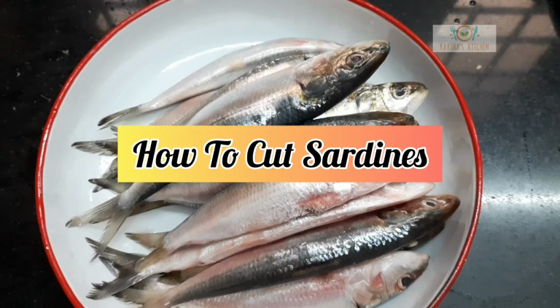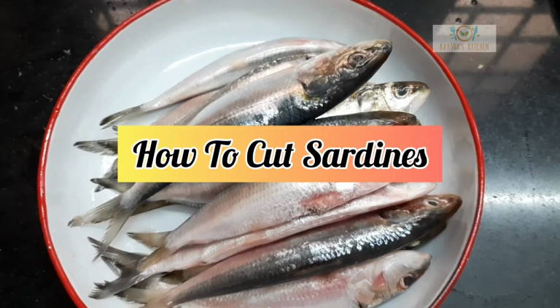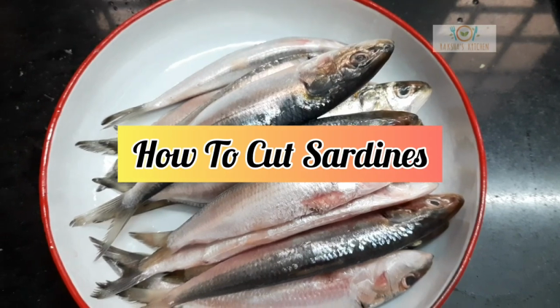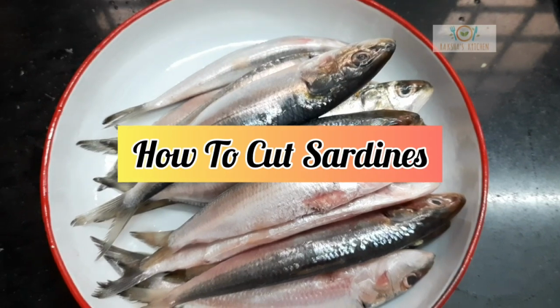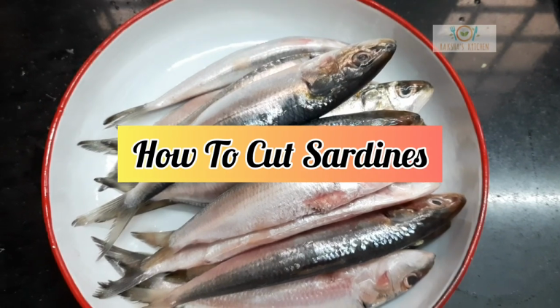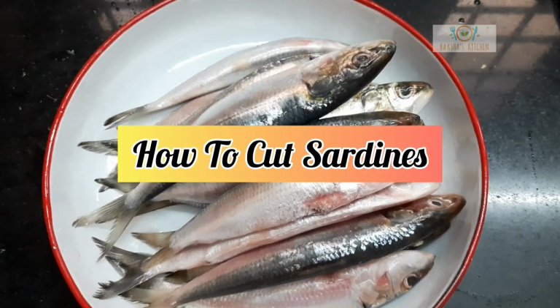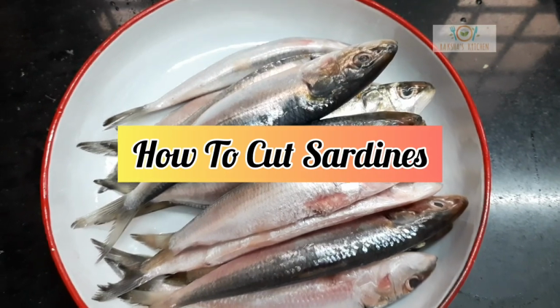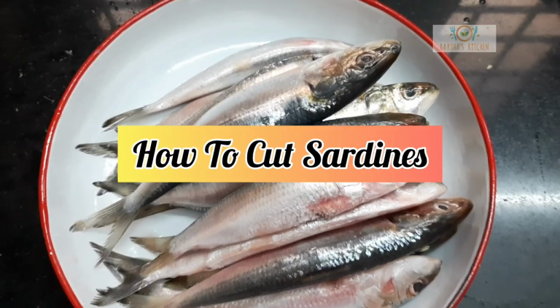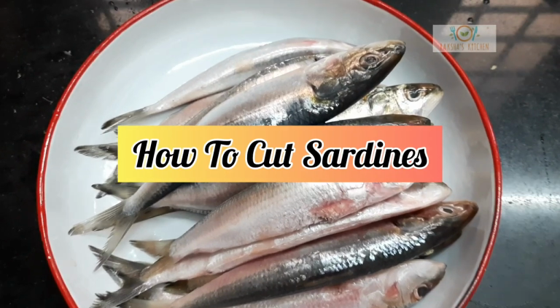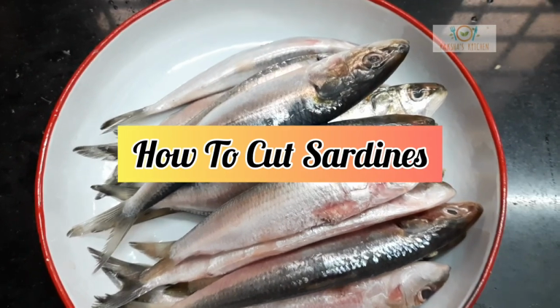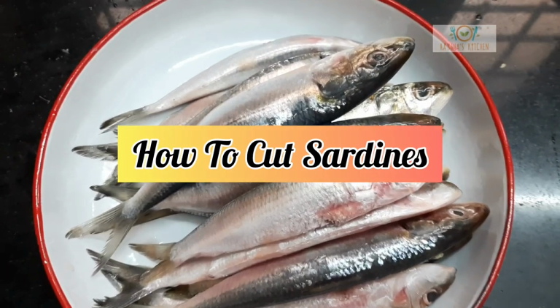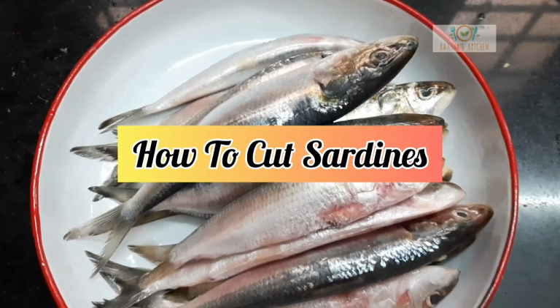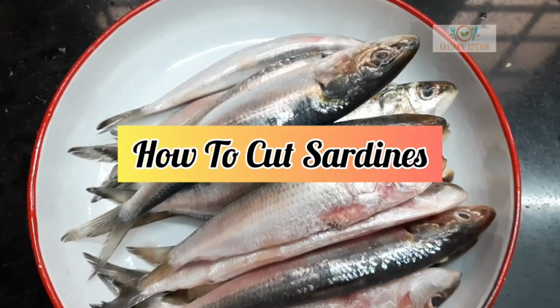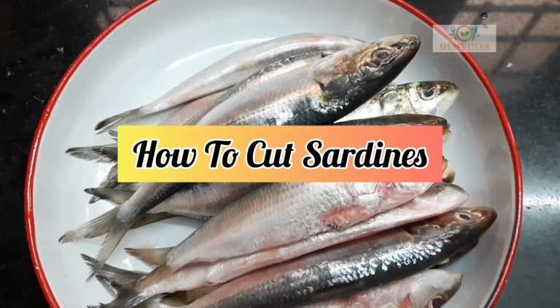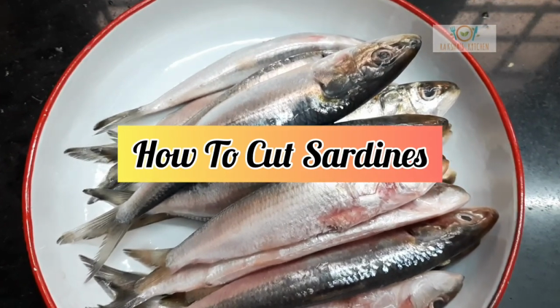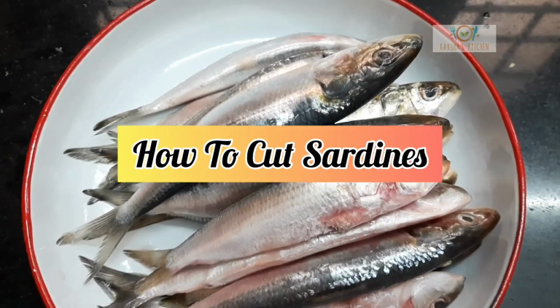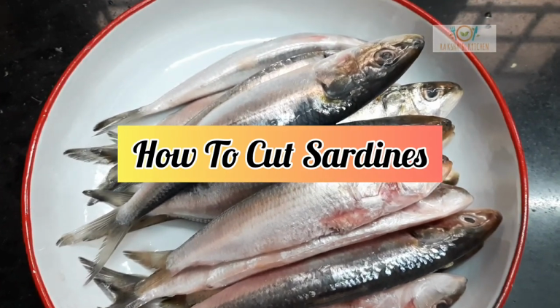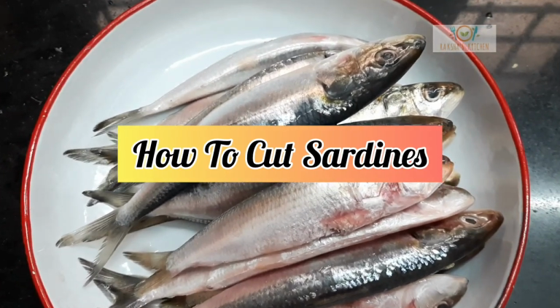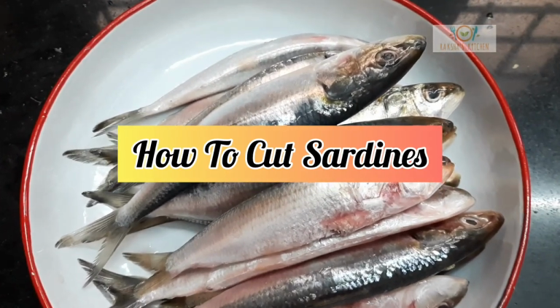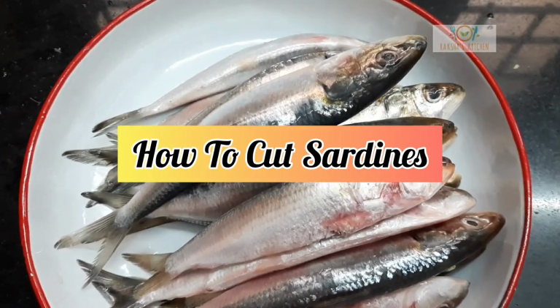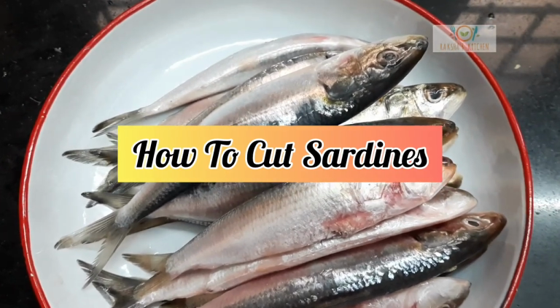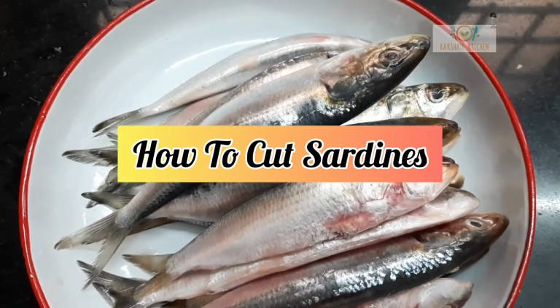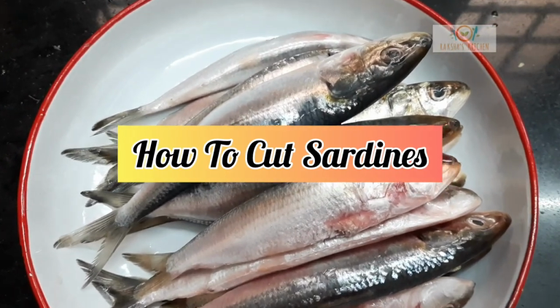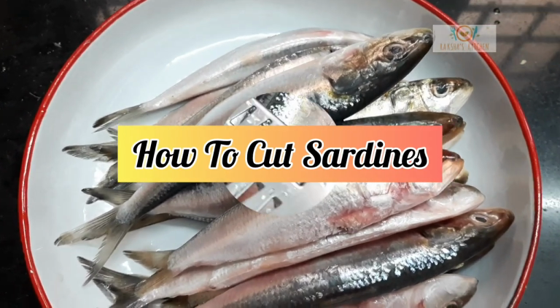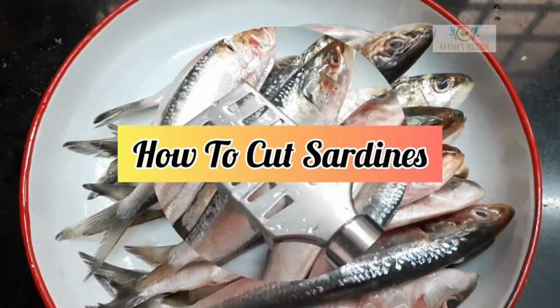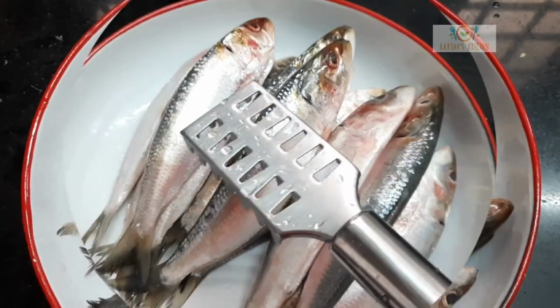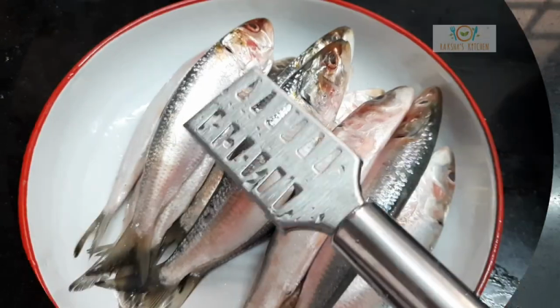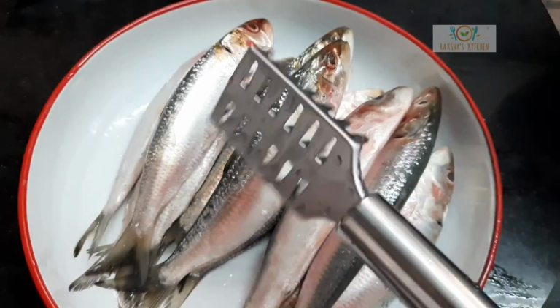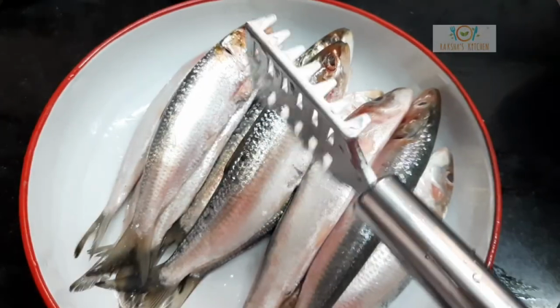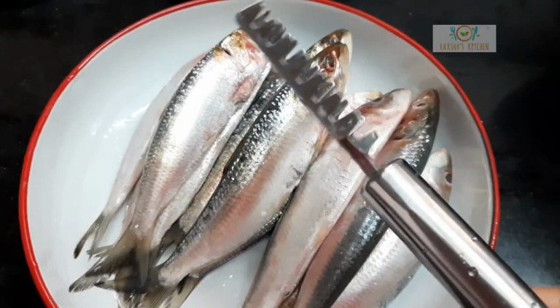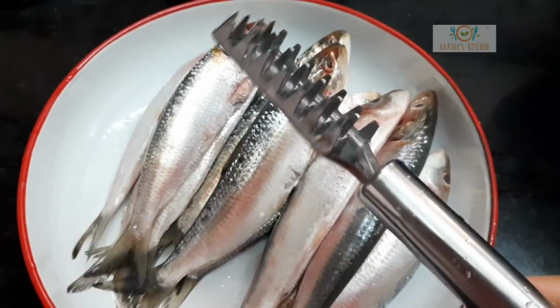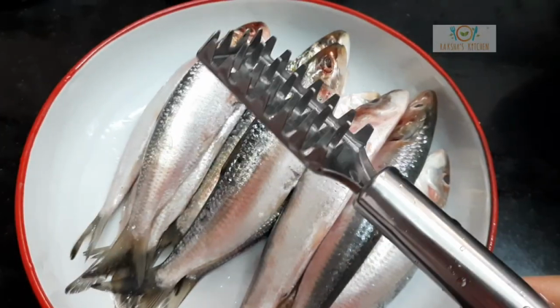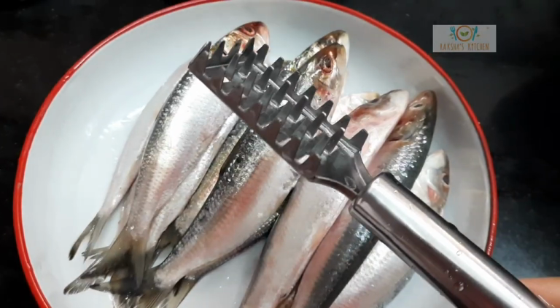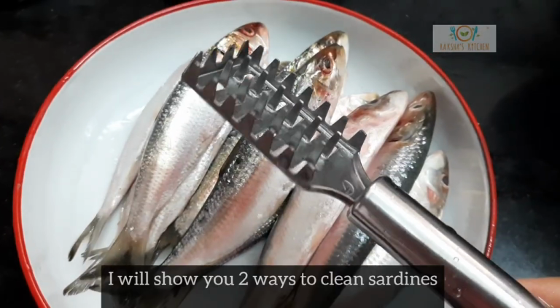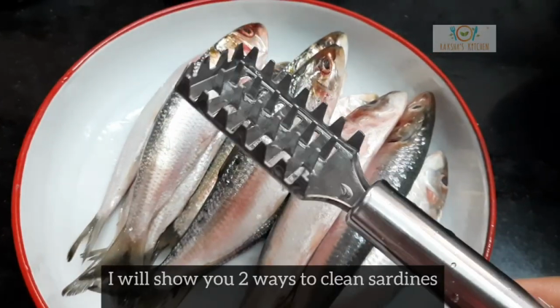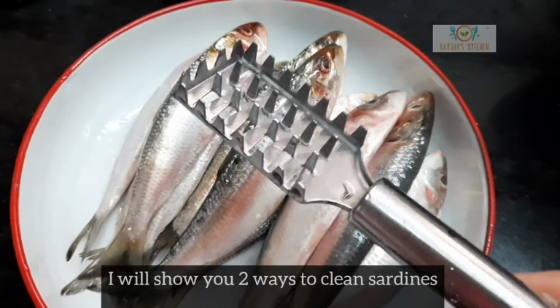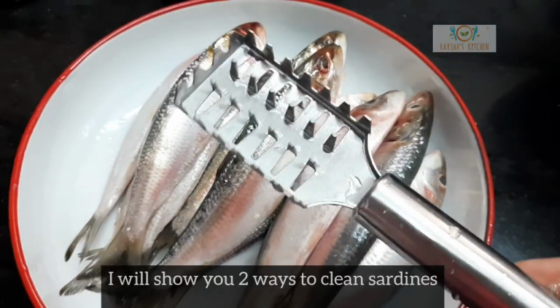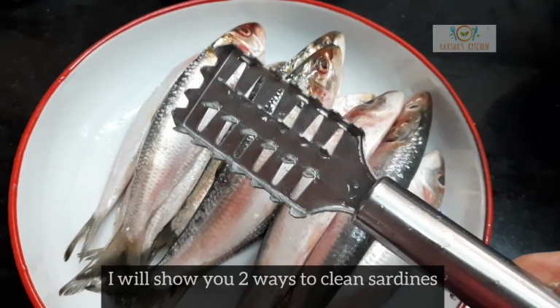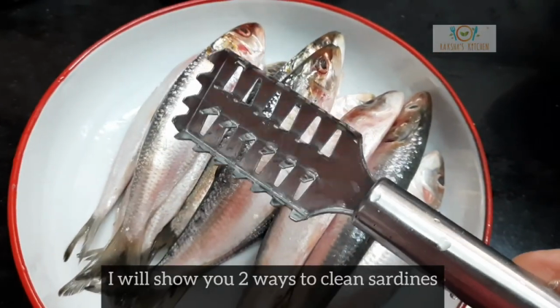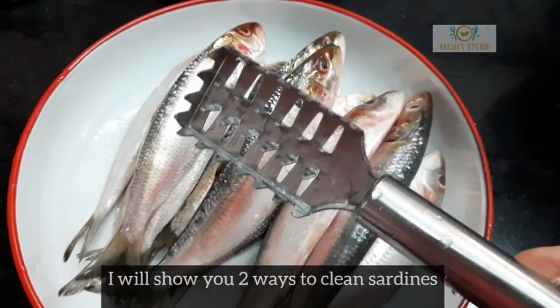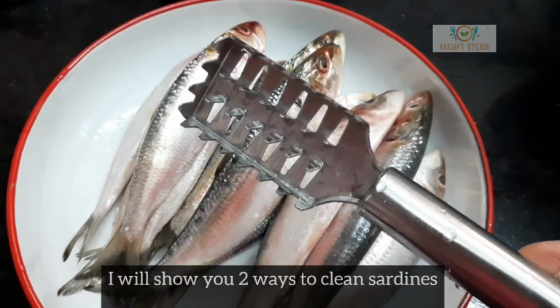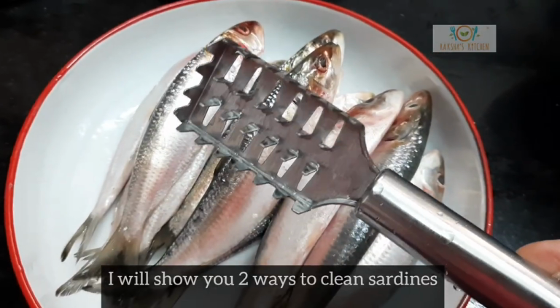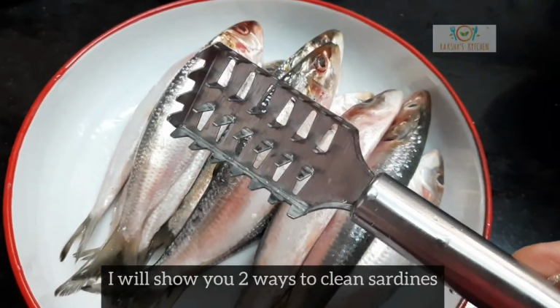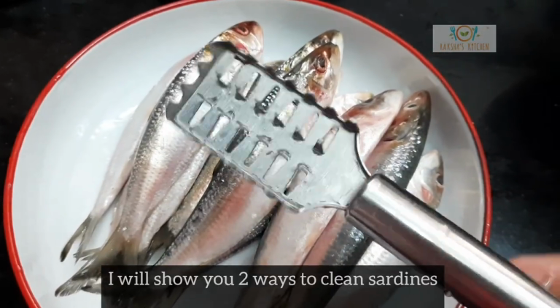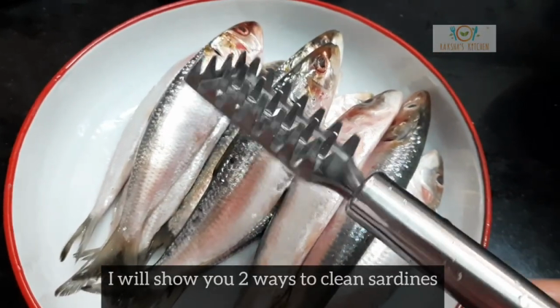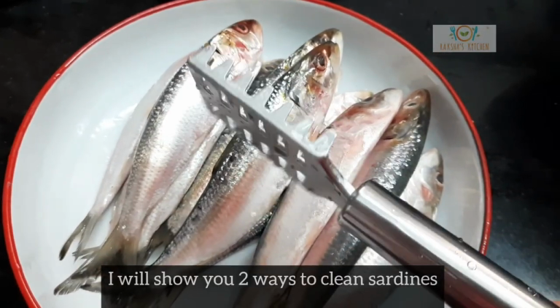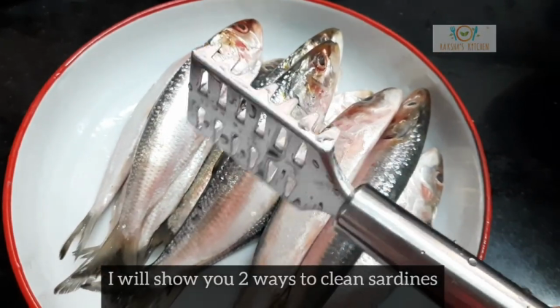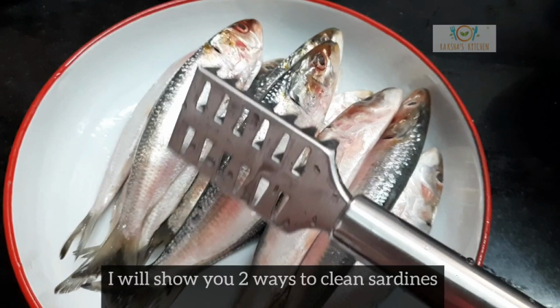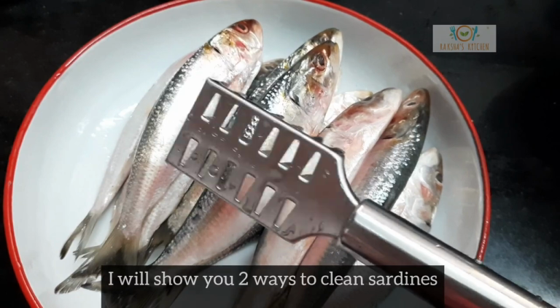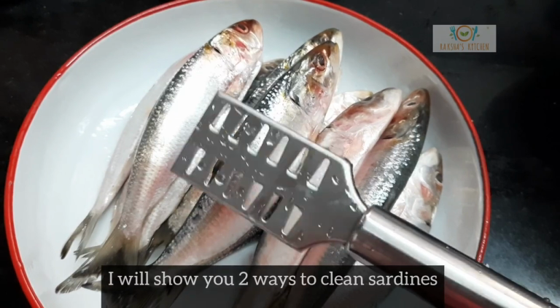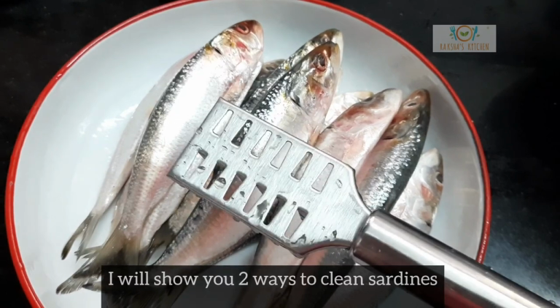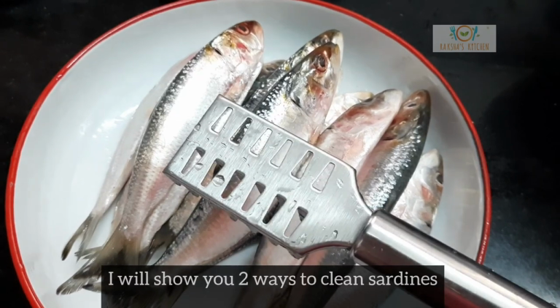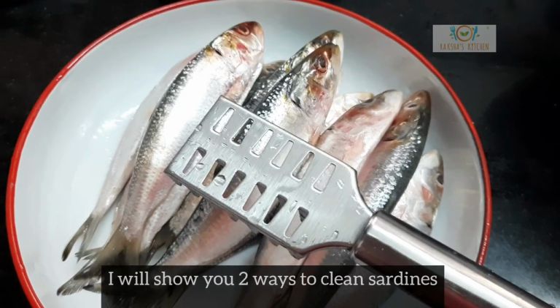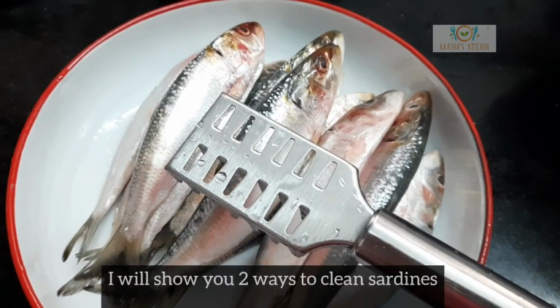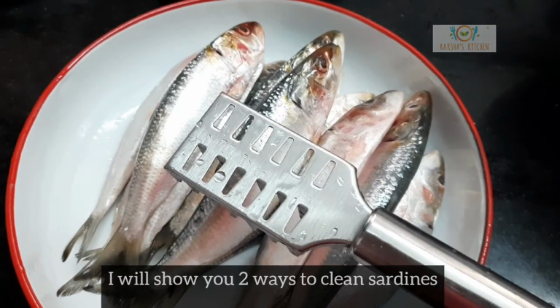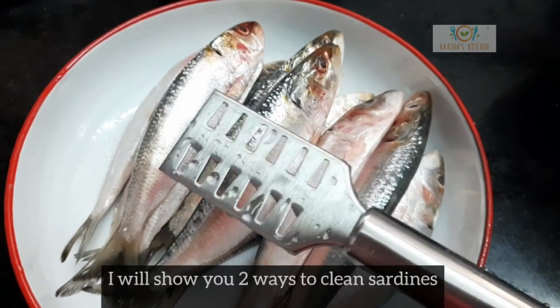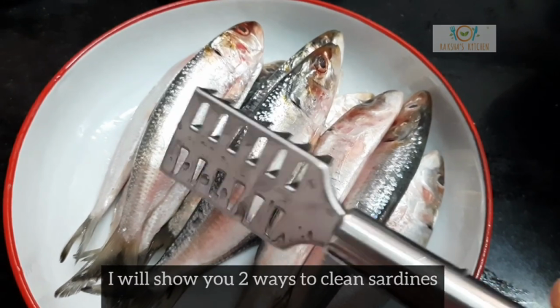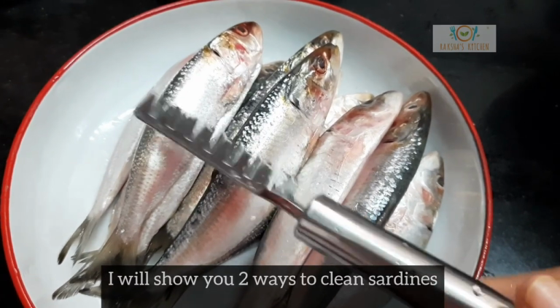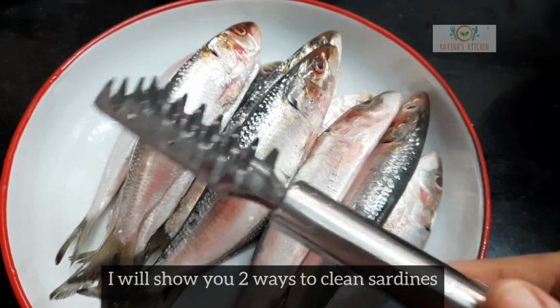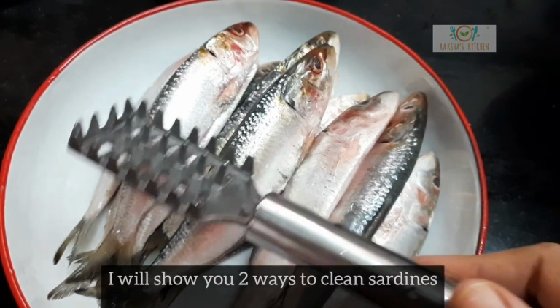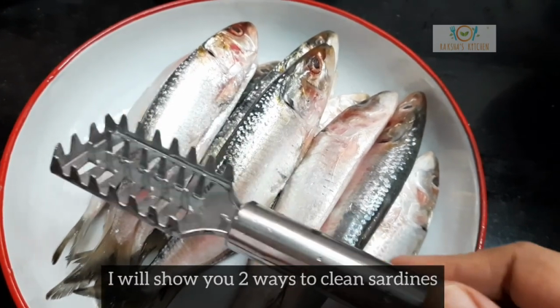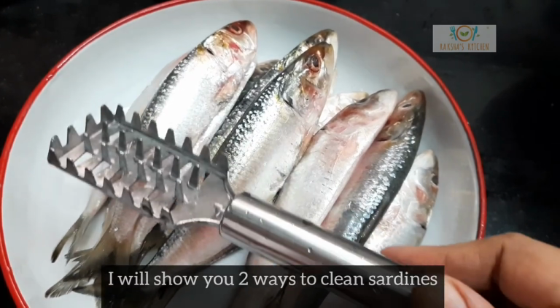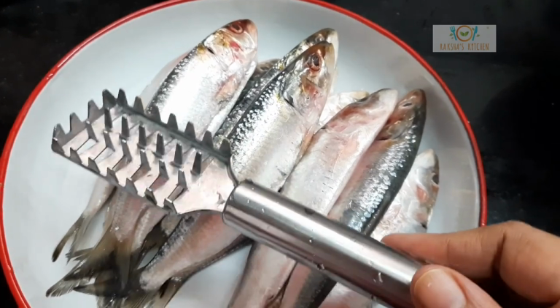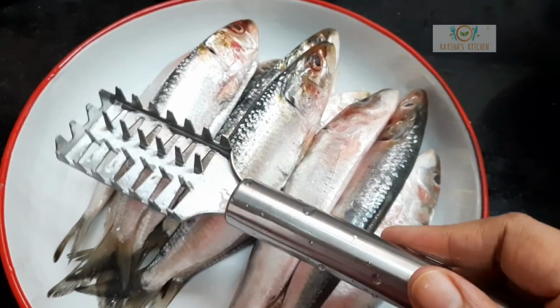Hello friends, let us see how to cut and clean sardines. I will show you two ways to clean sardines.